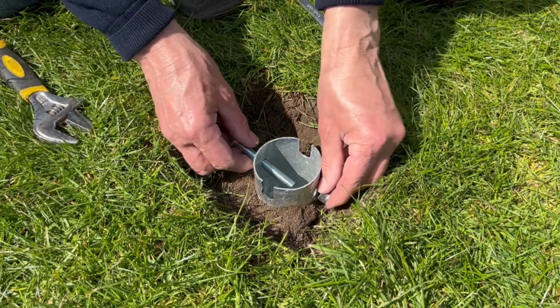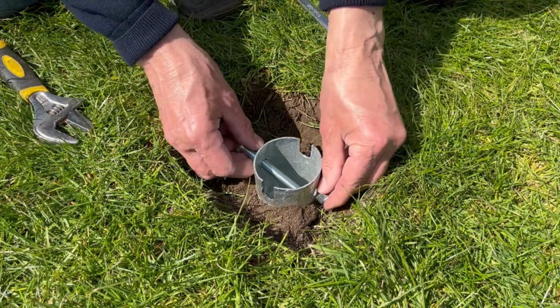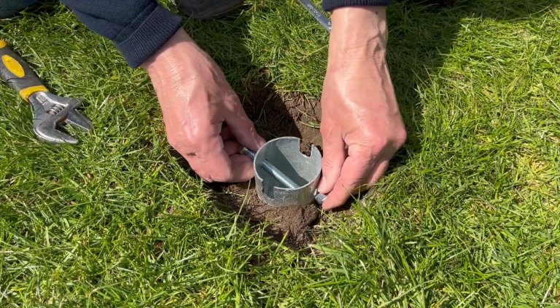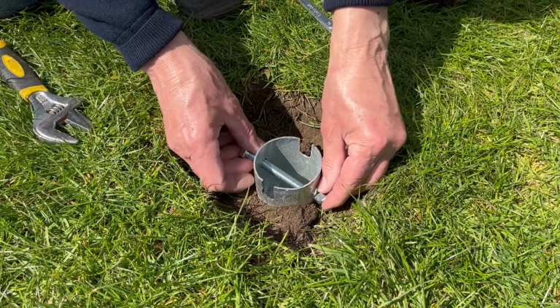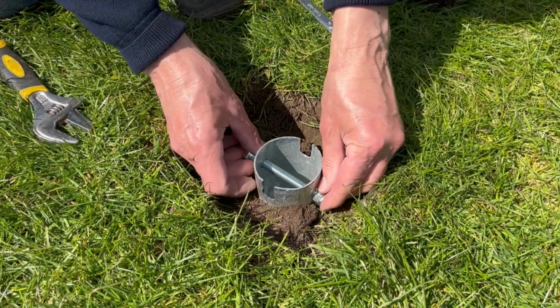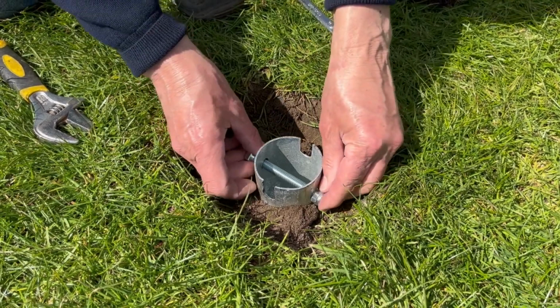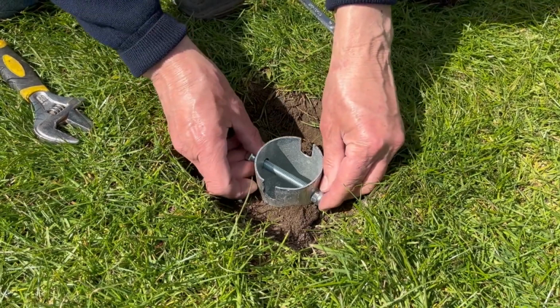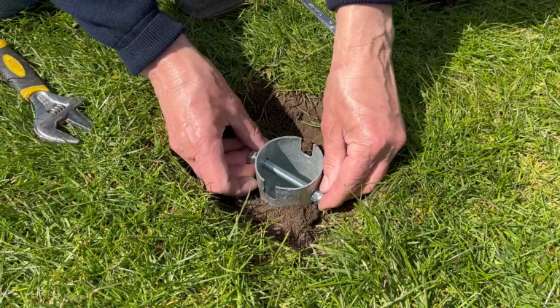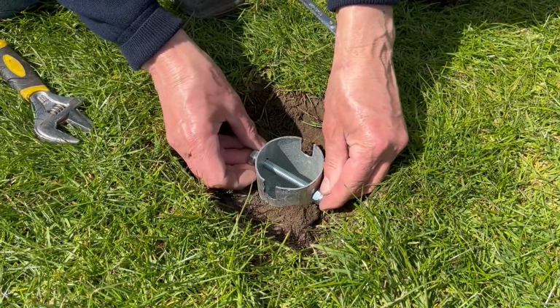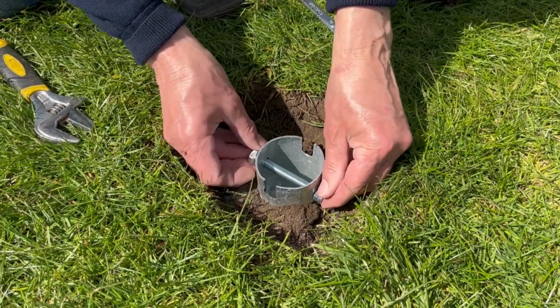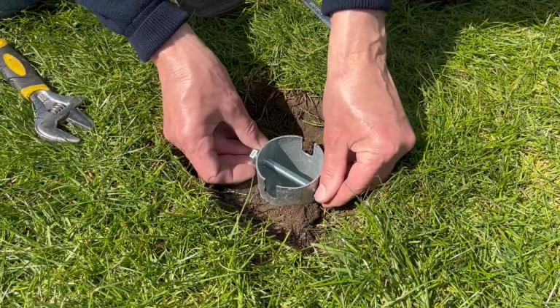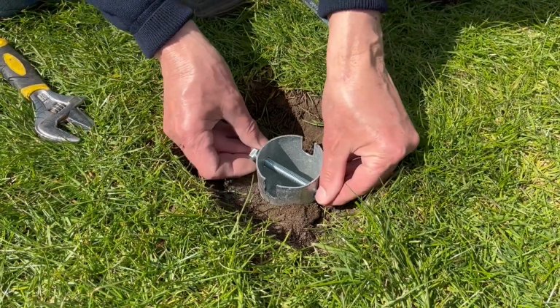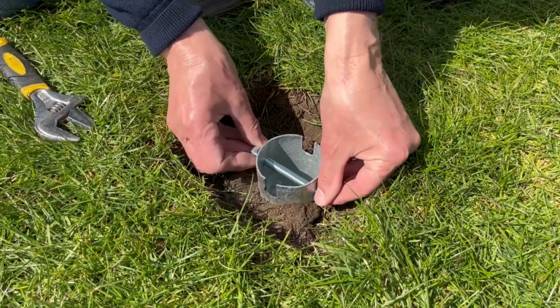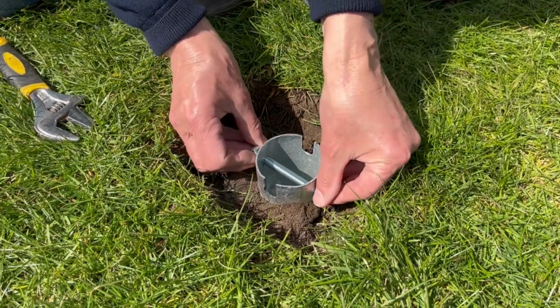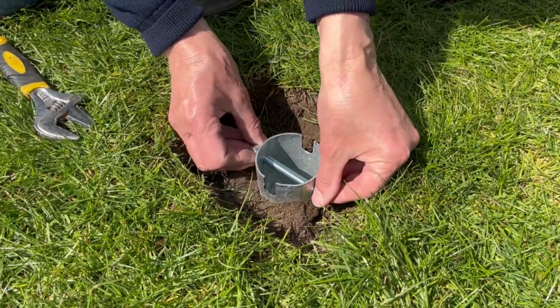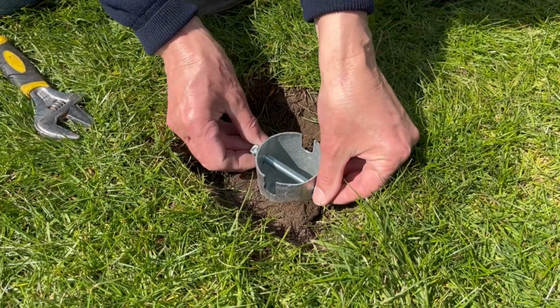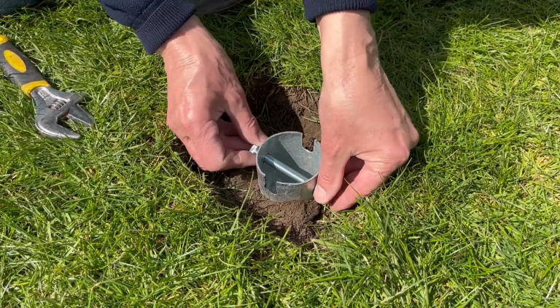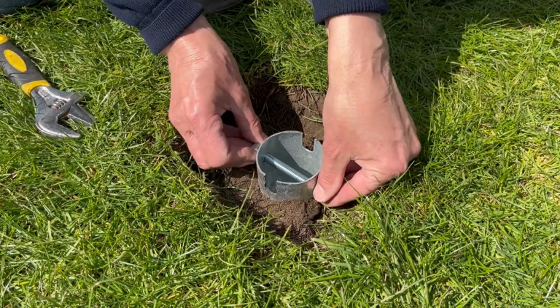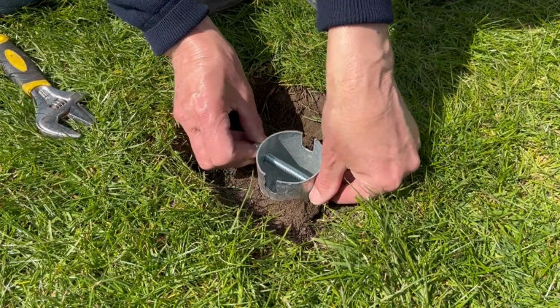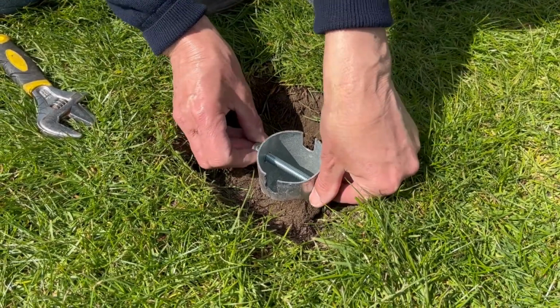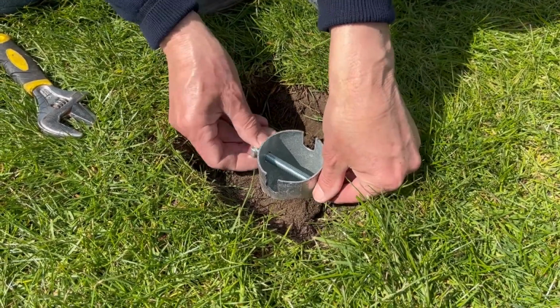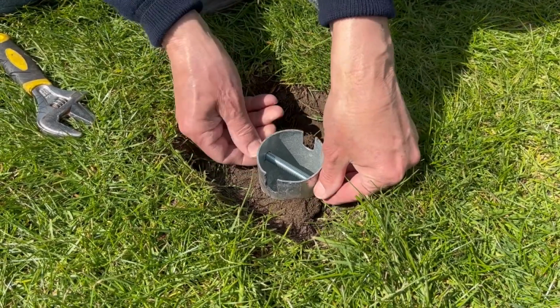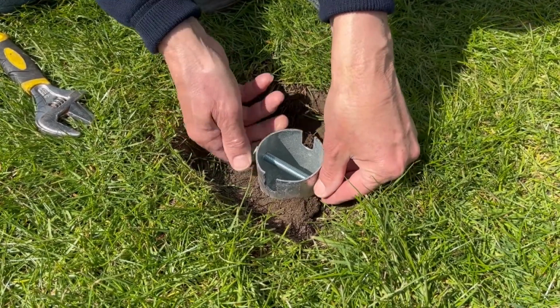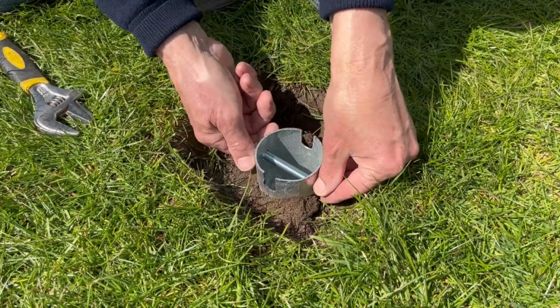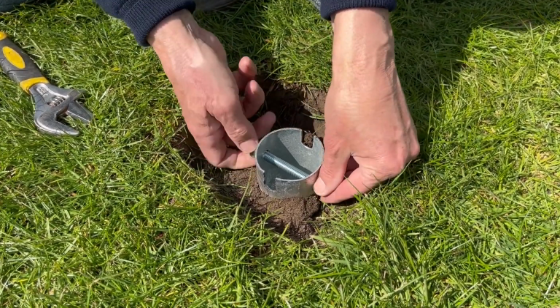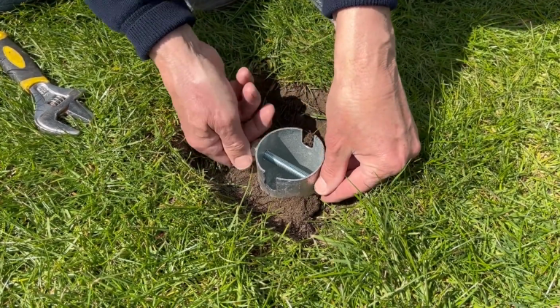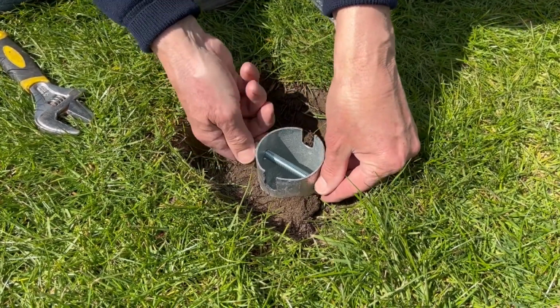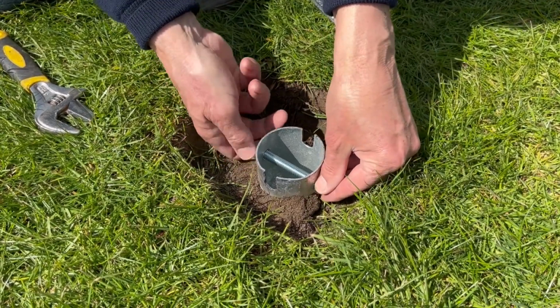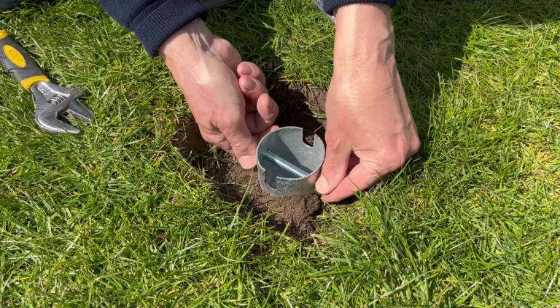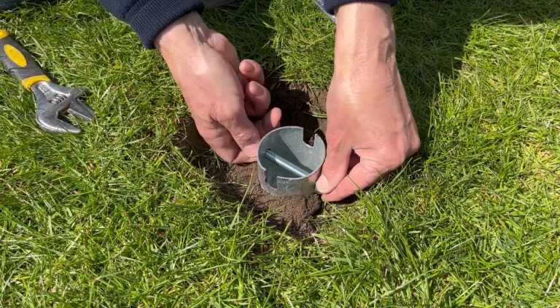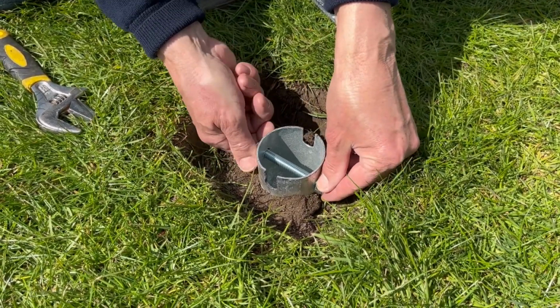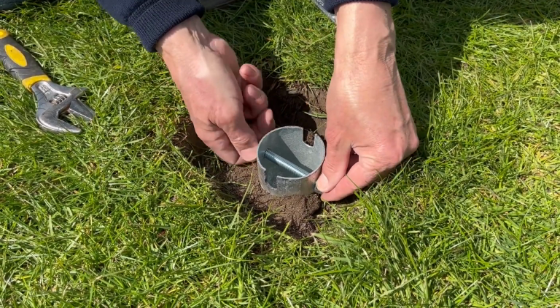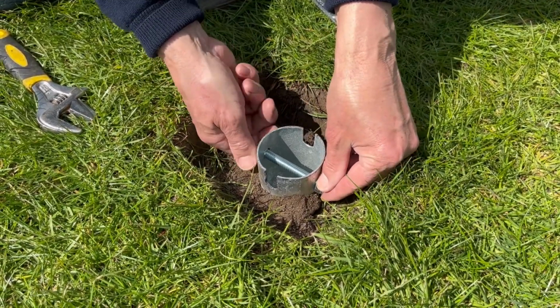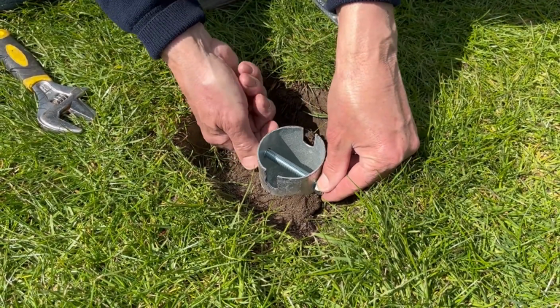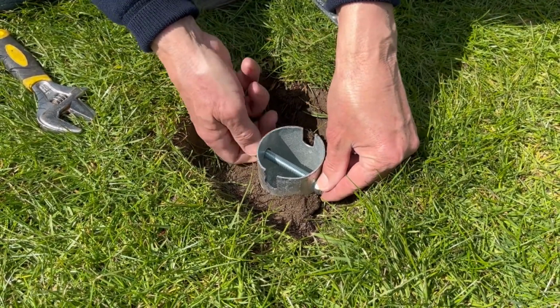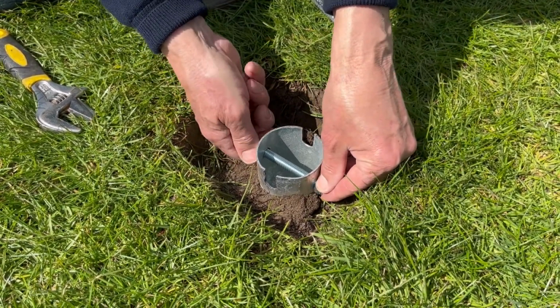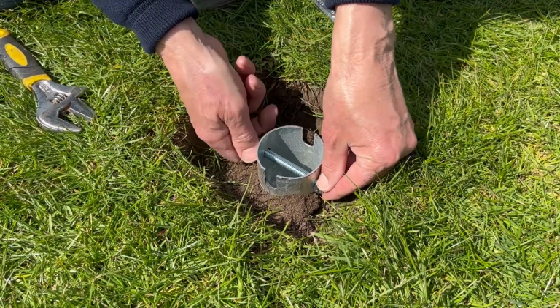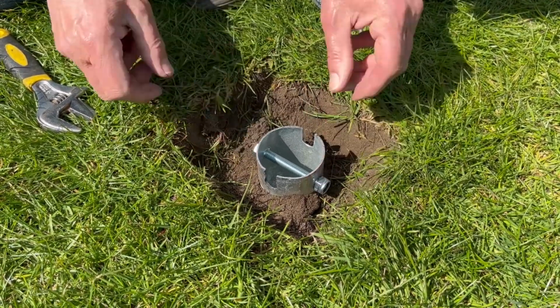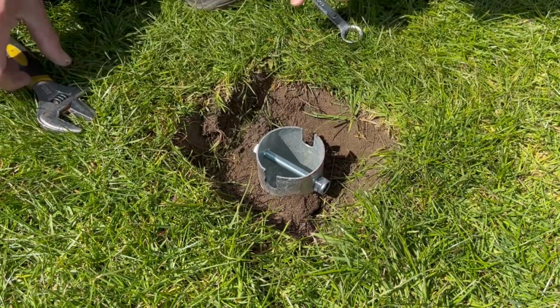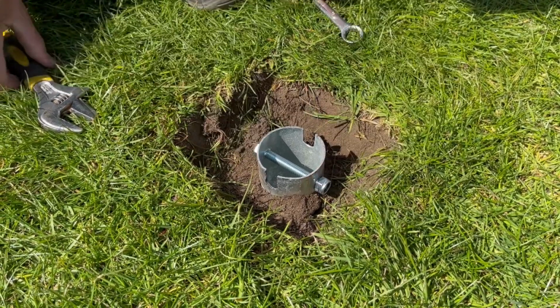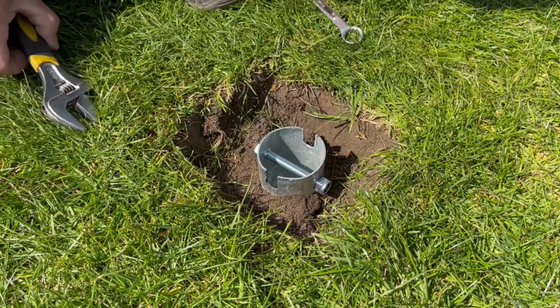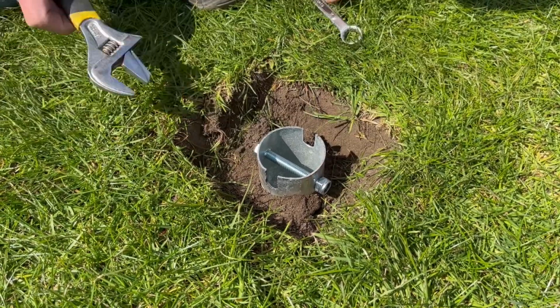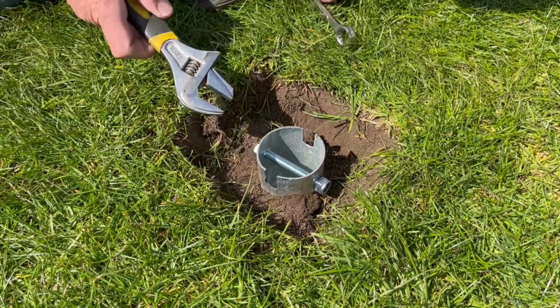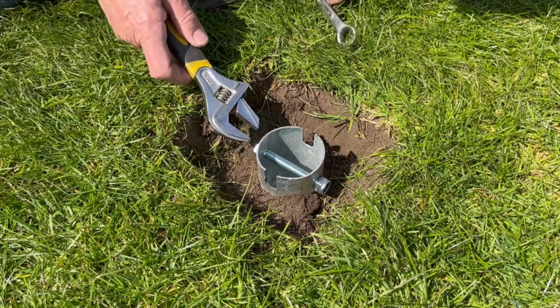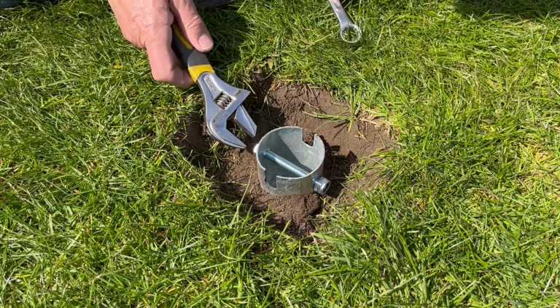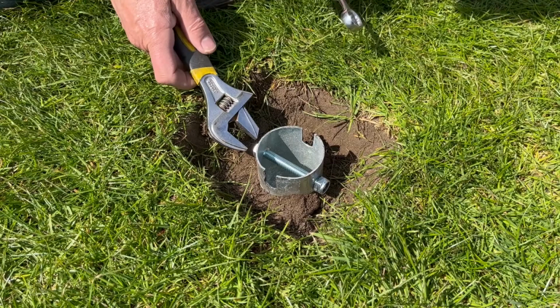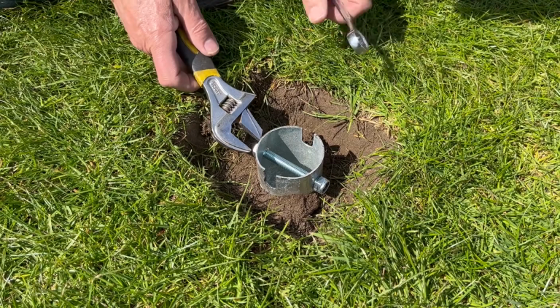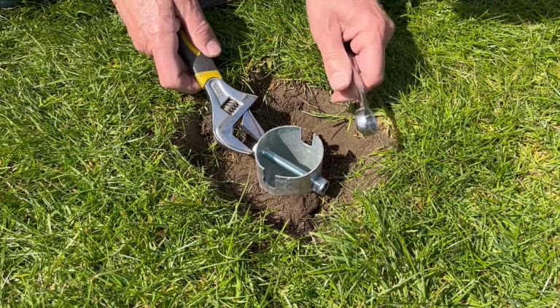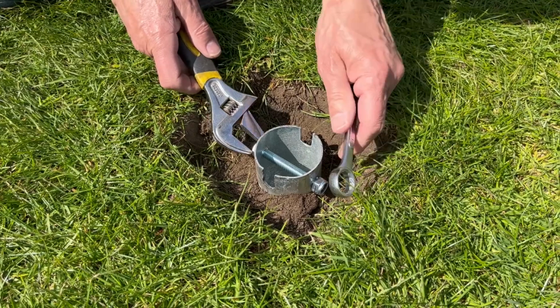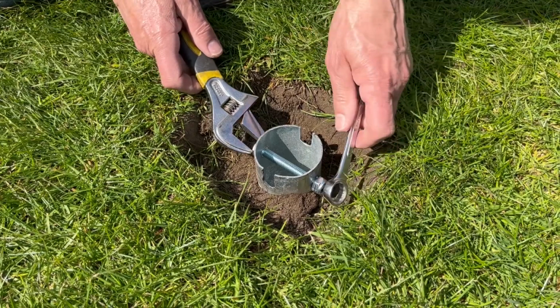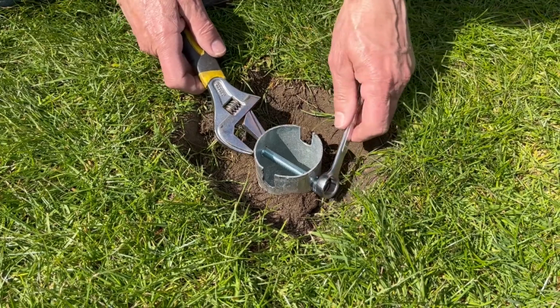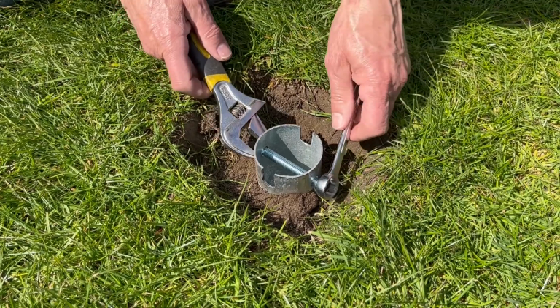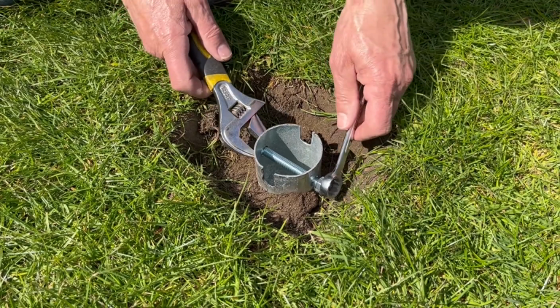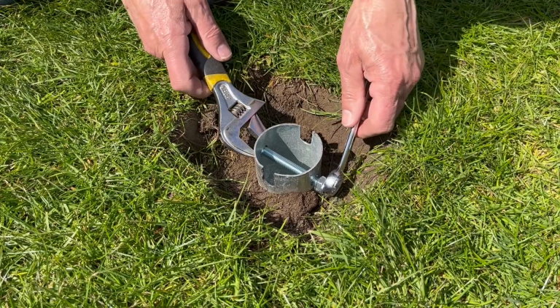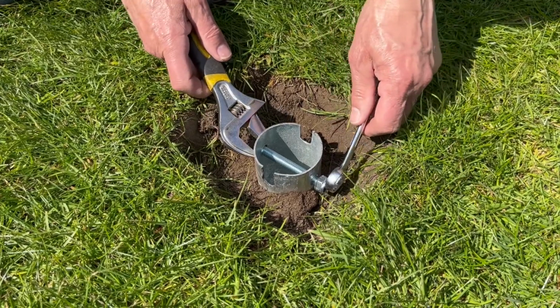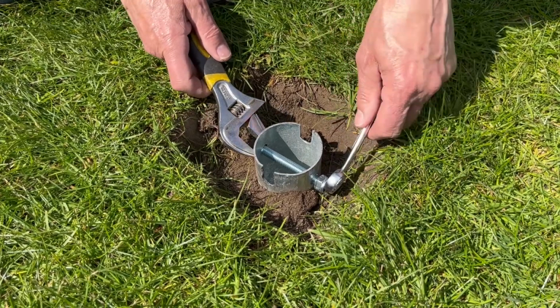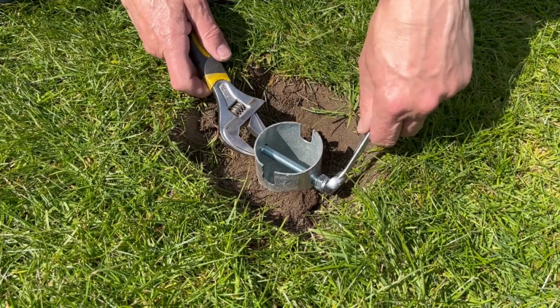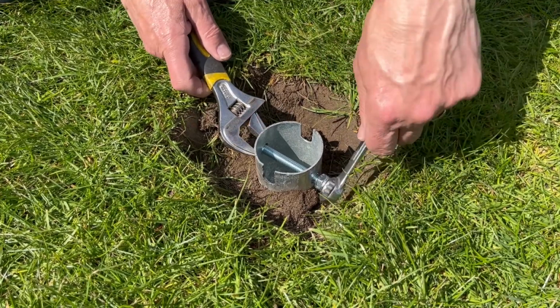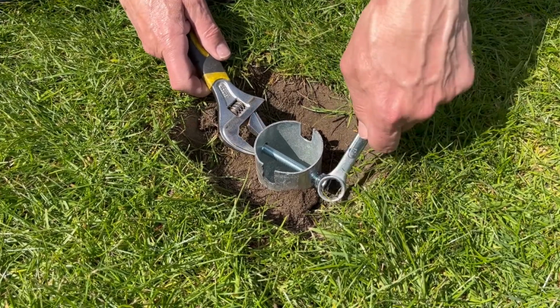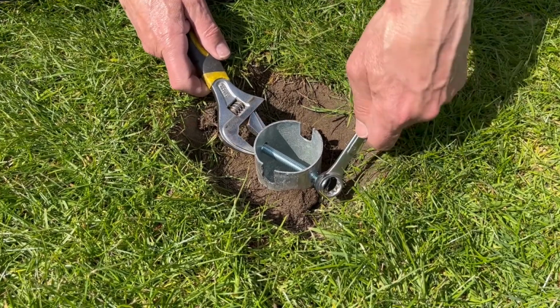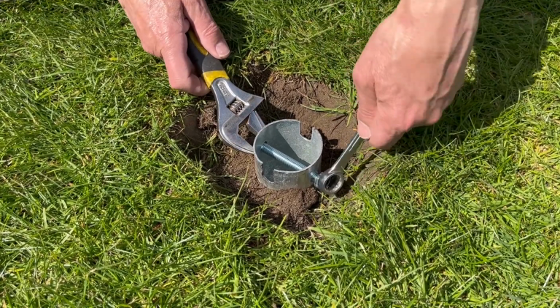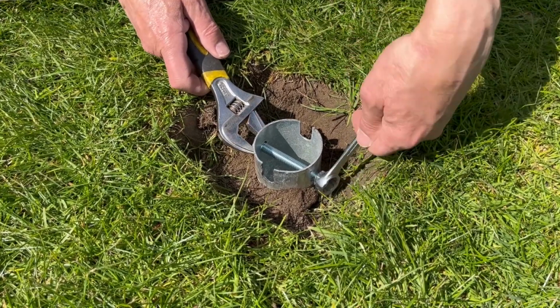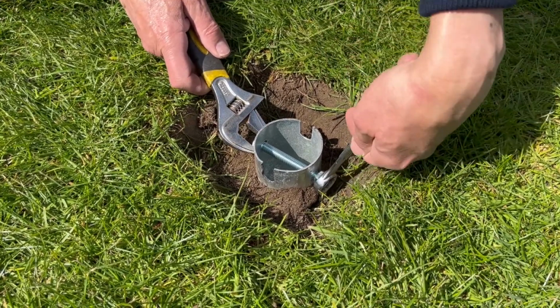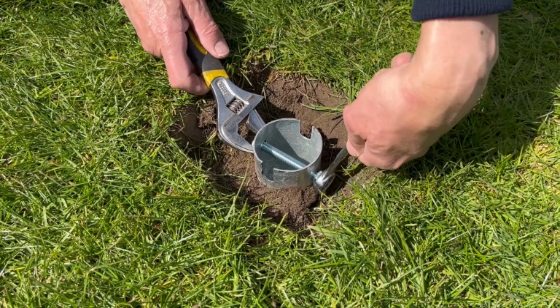Slide the anchor bolt through the pre-drilled hole in the ground screw anchor and secure in place using a 10mm nylock nut.